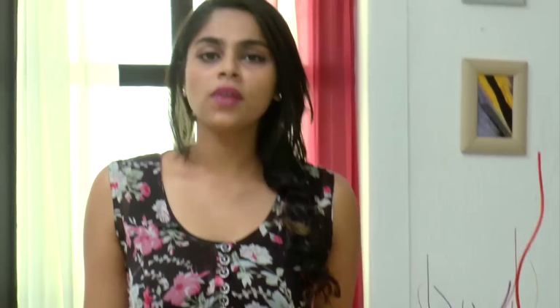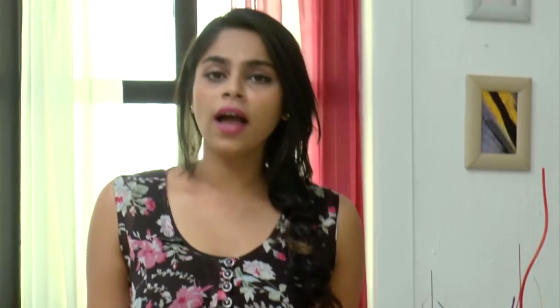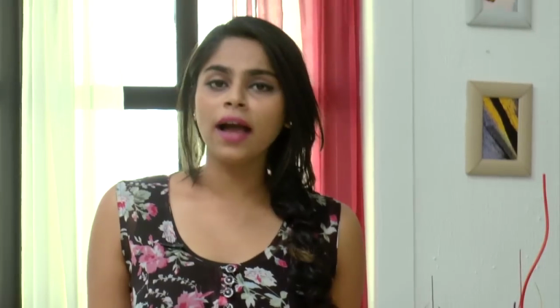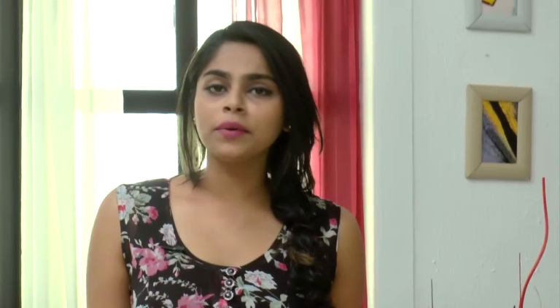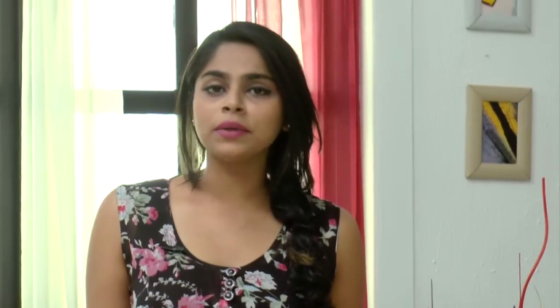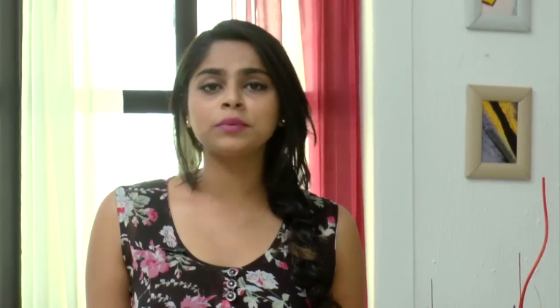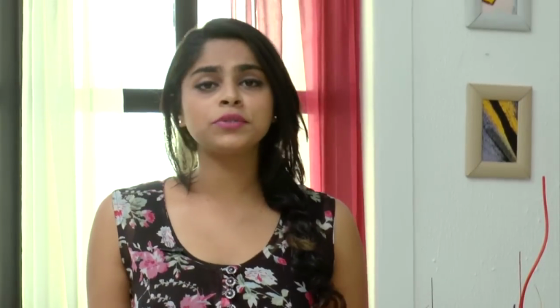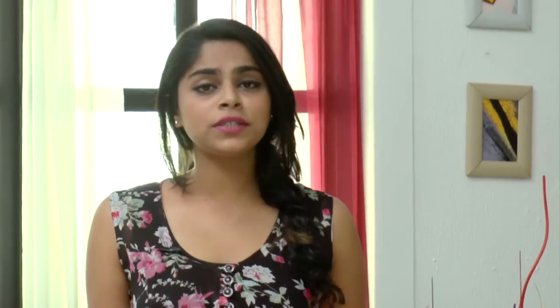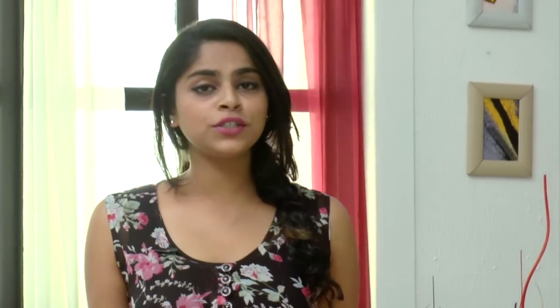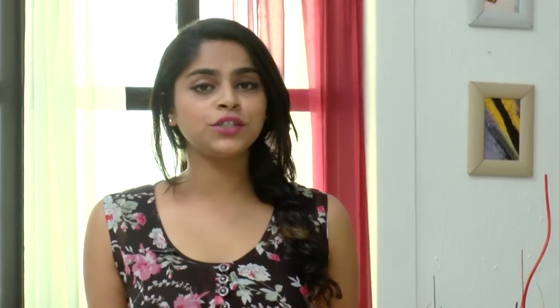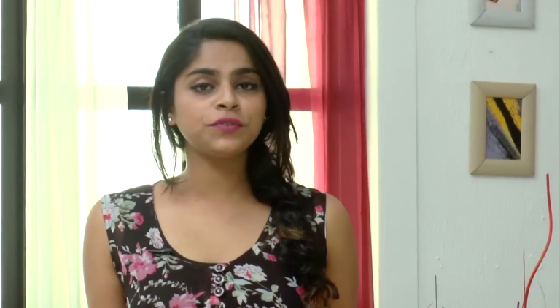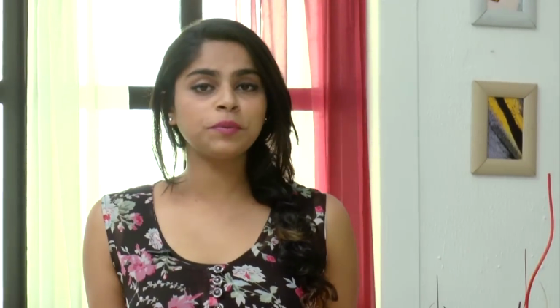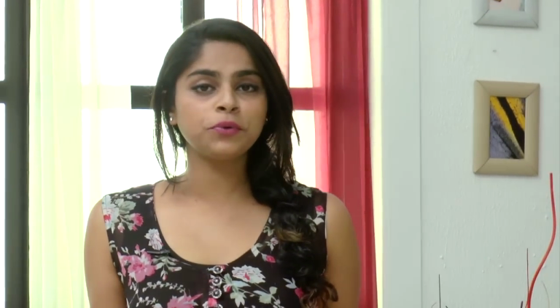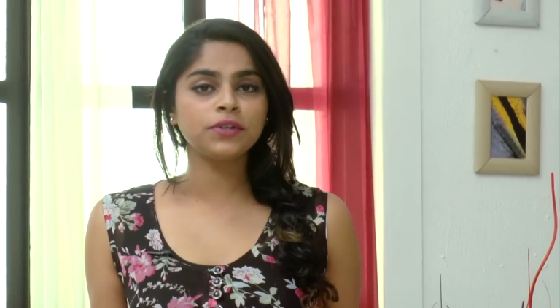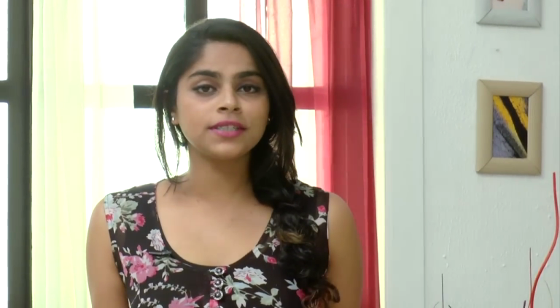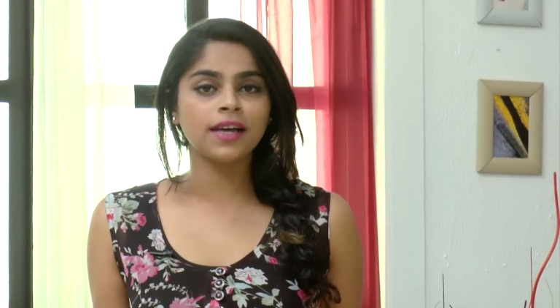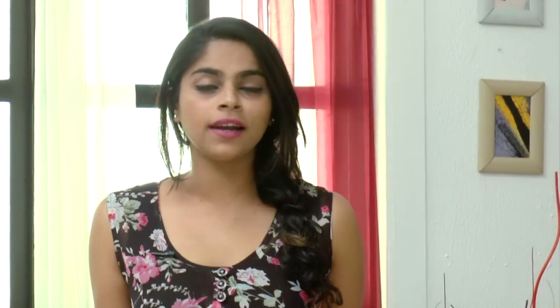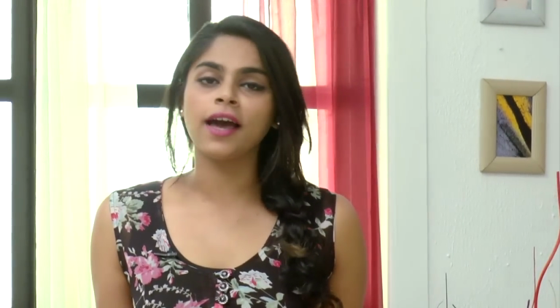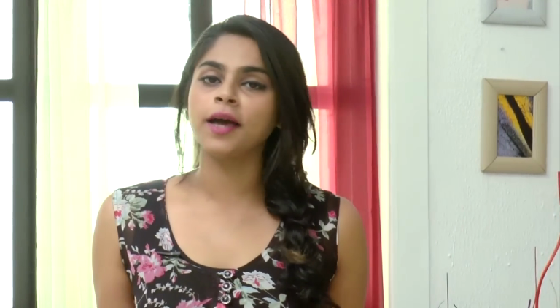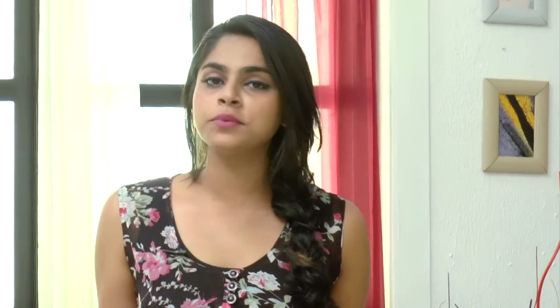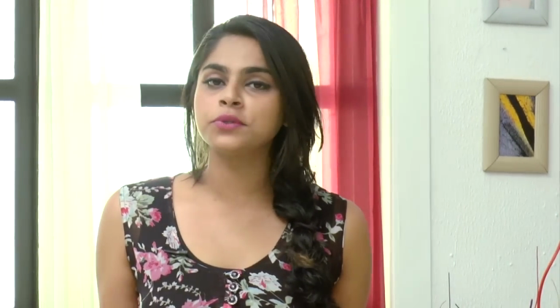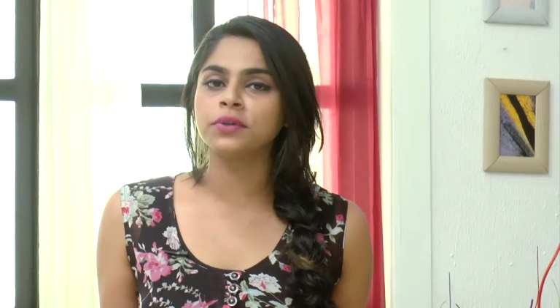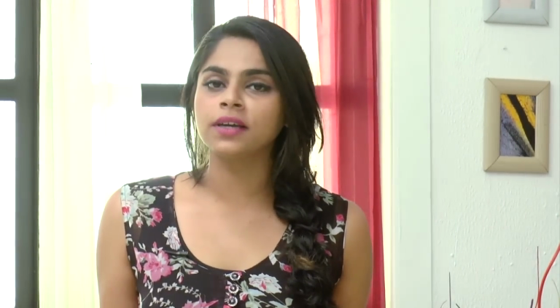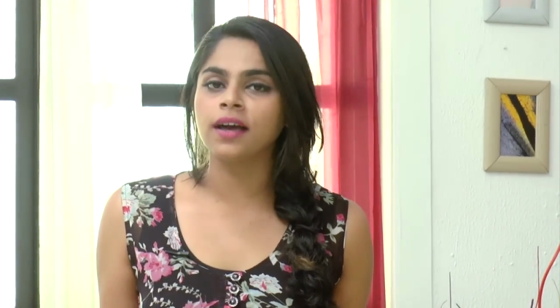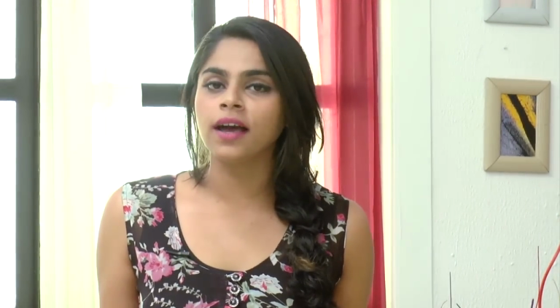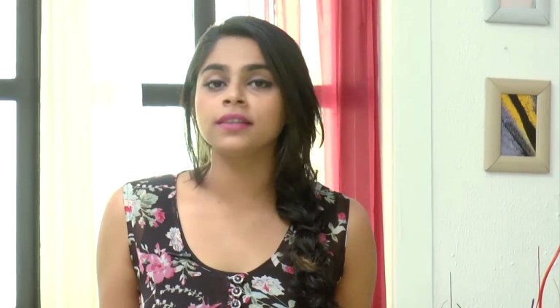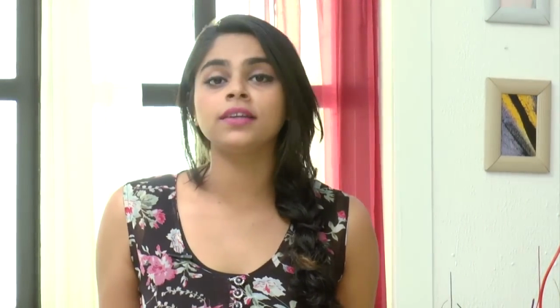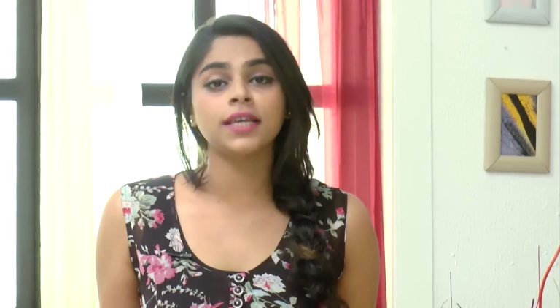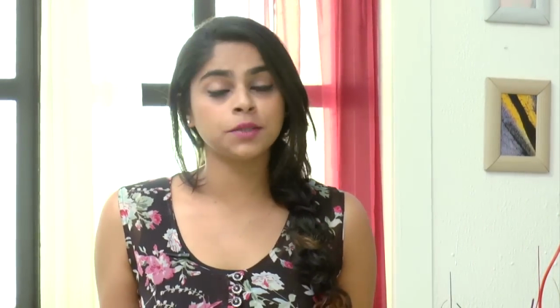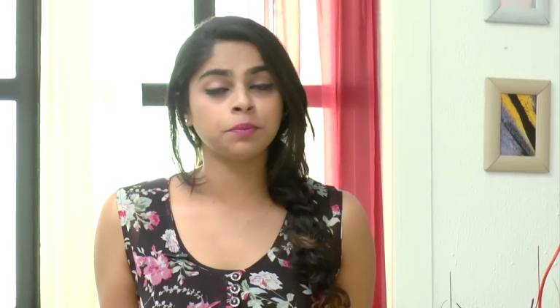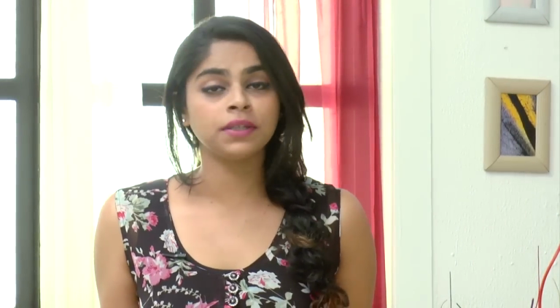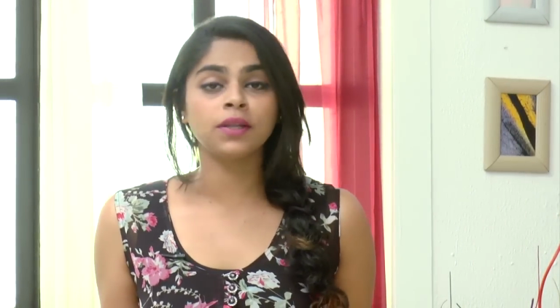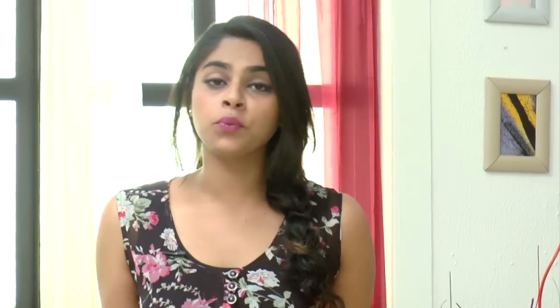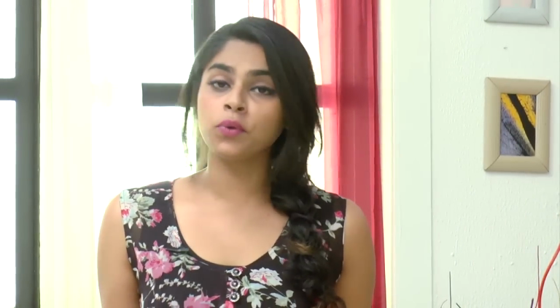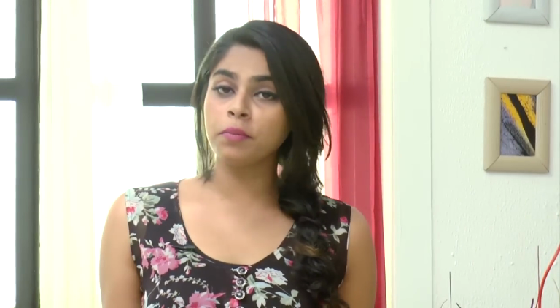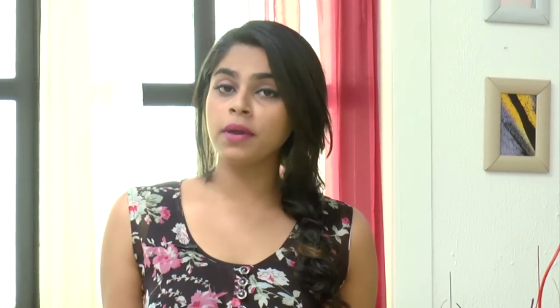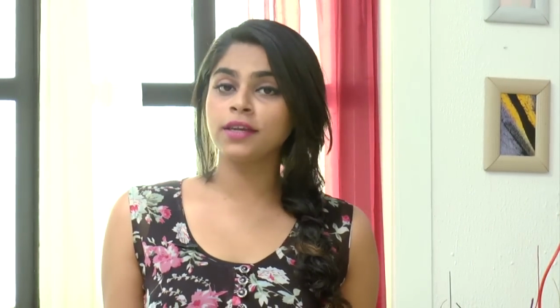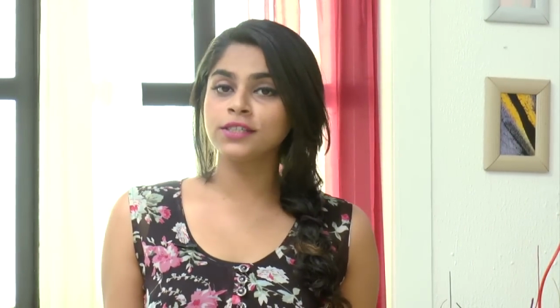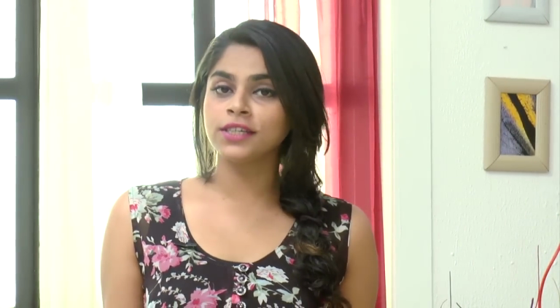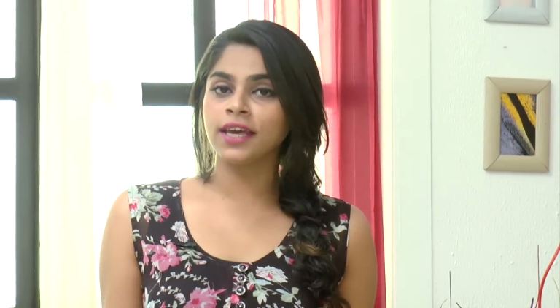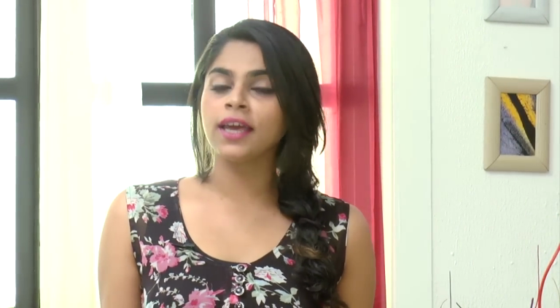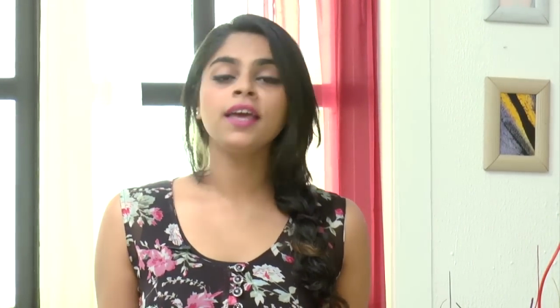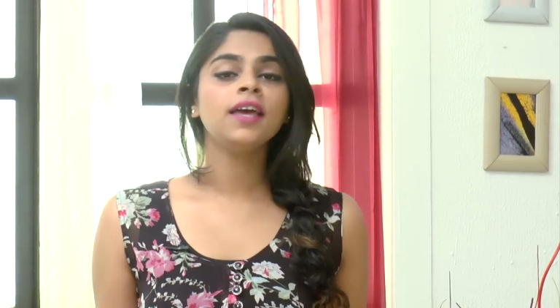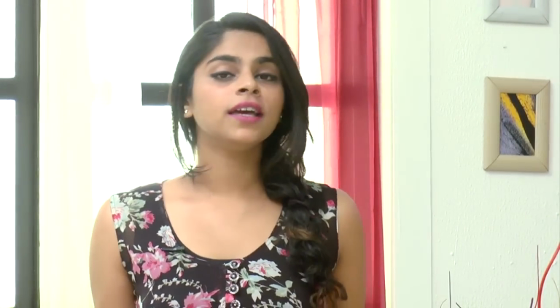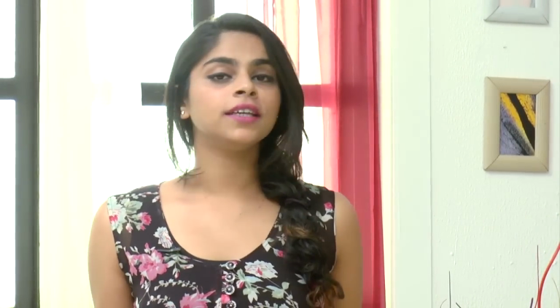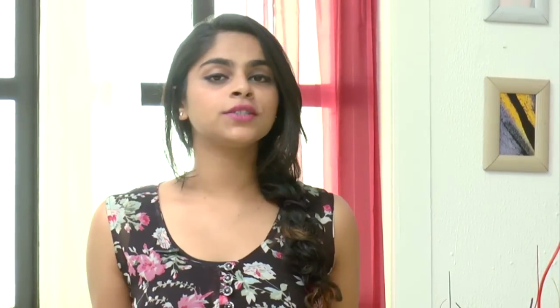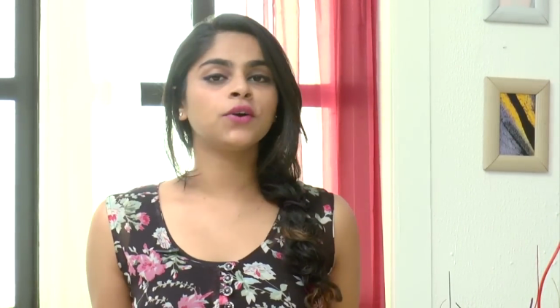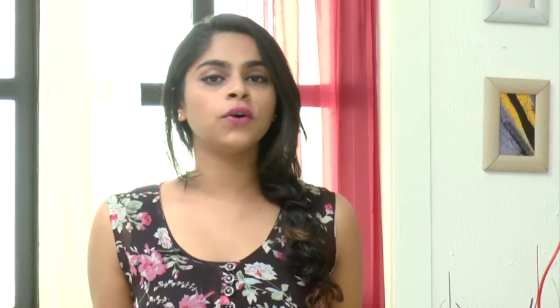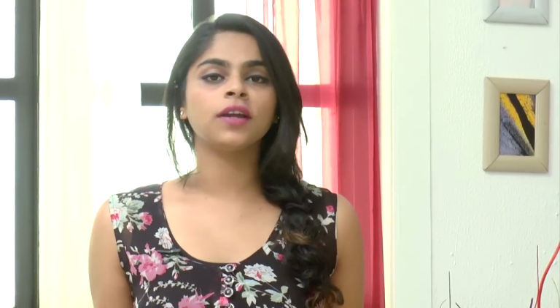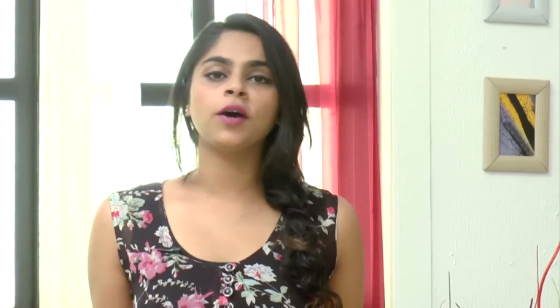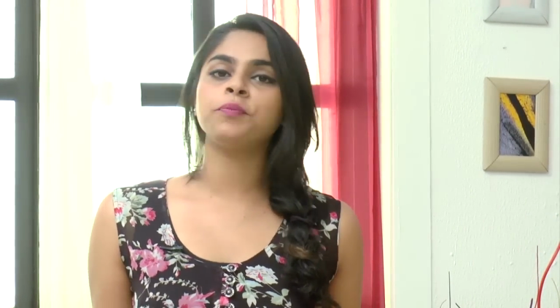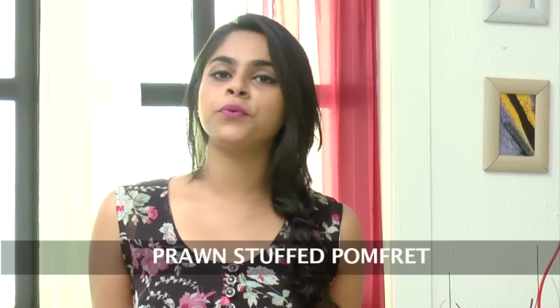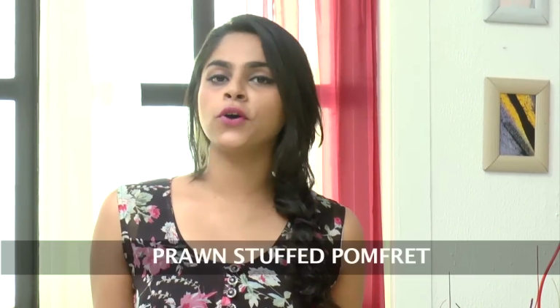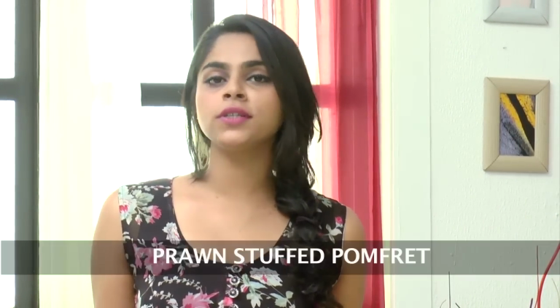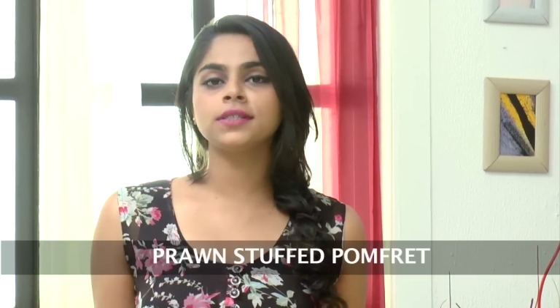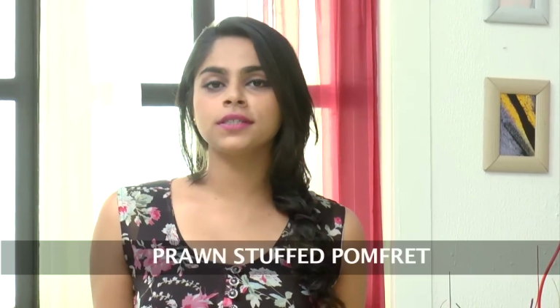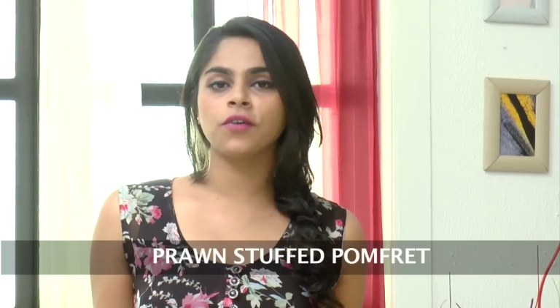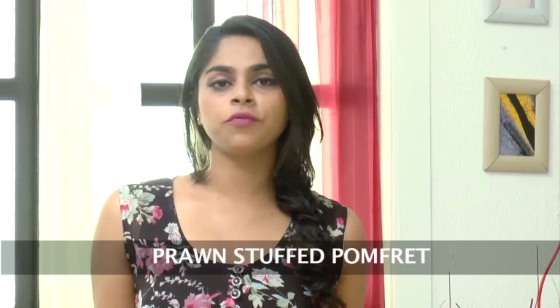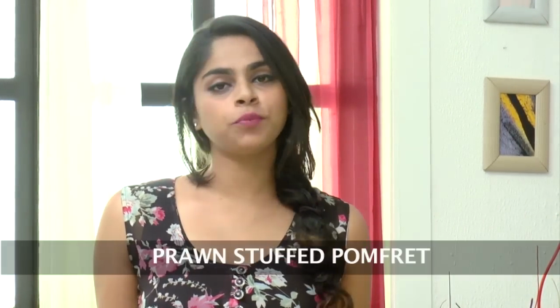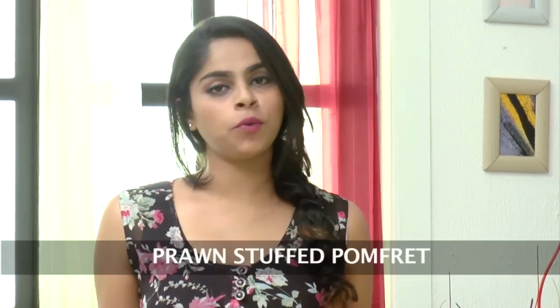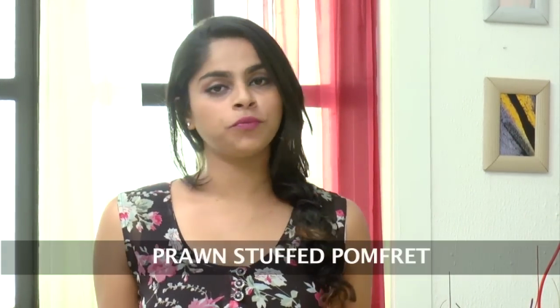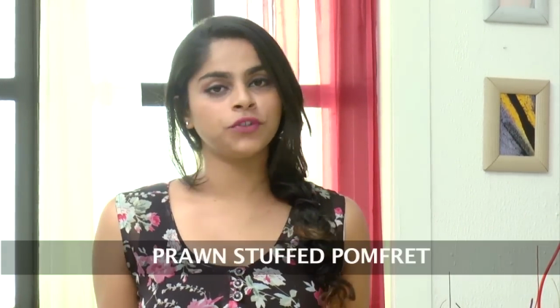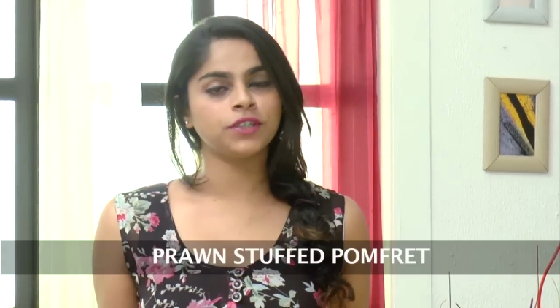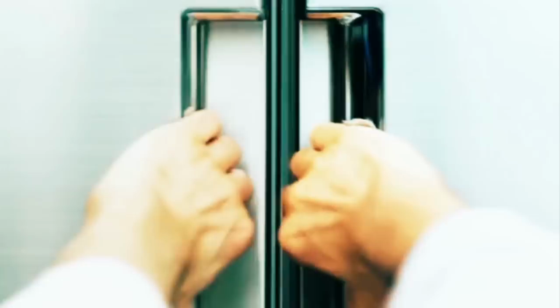Hi, welcome to Sanjeev Kapoor Khazana. I'm Sonika and the recipe that we're making today is called a Prawn Stuffed Pommes Frites.